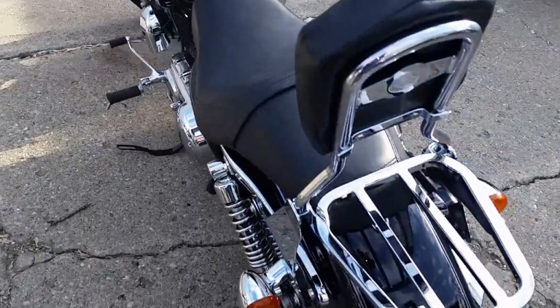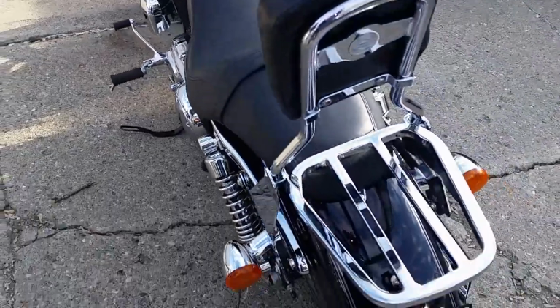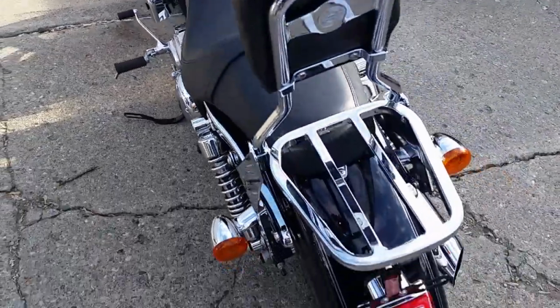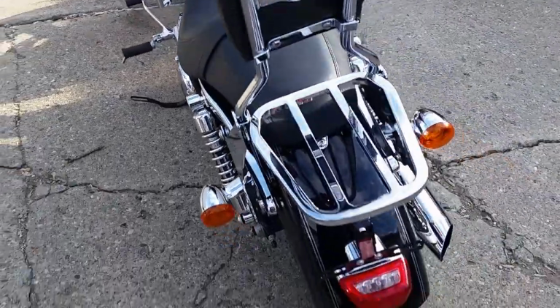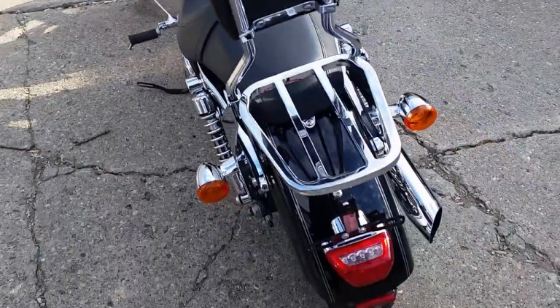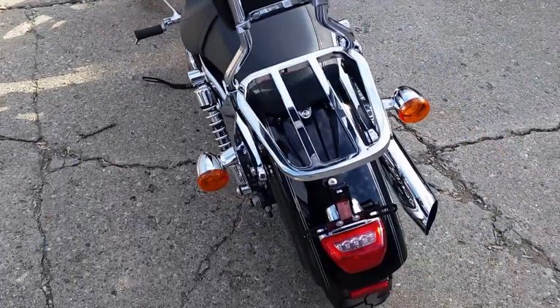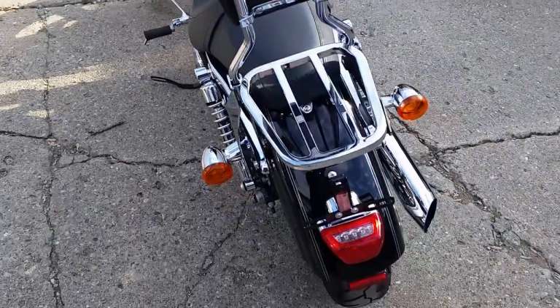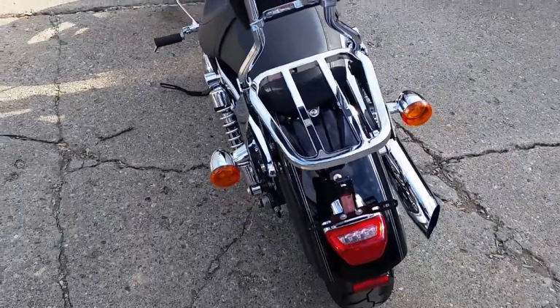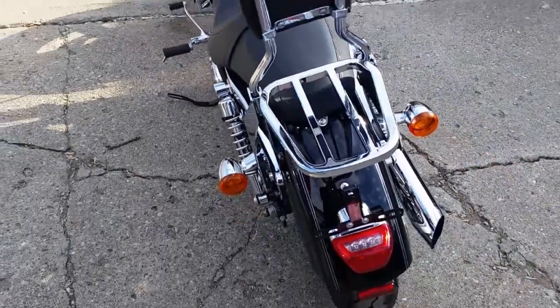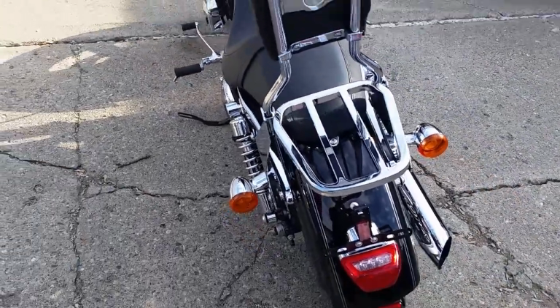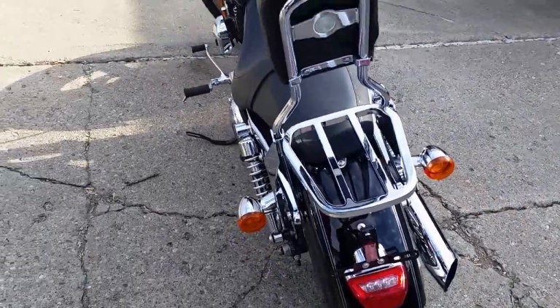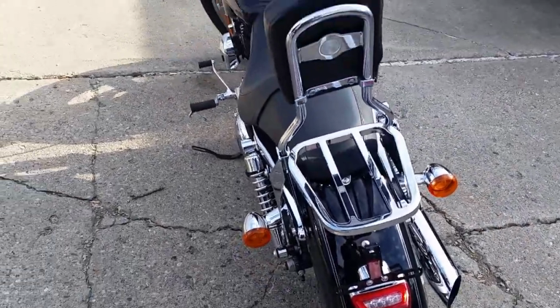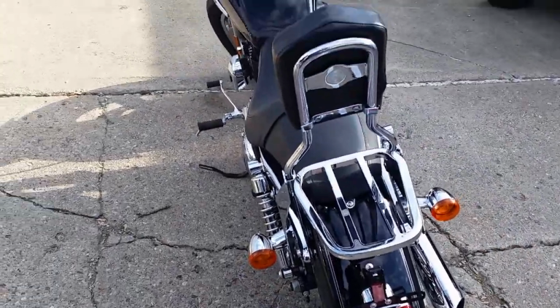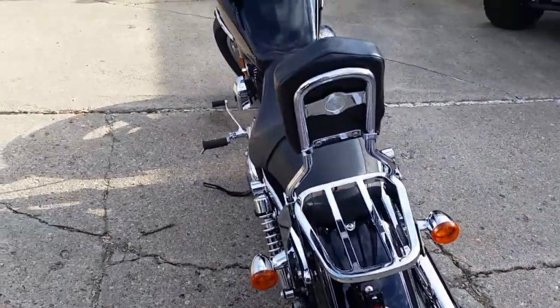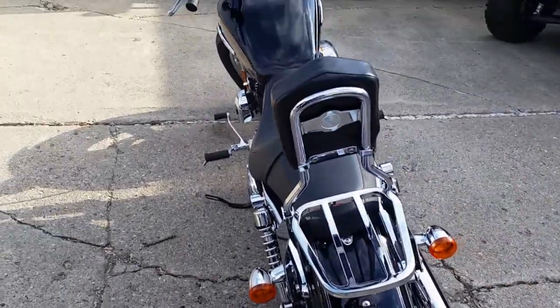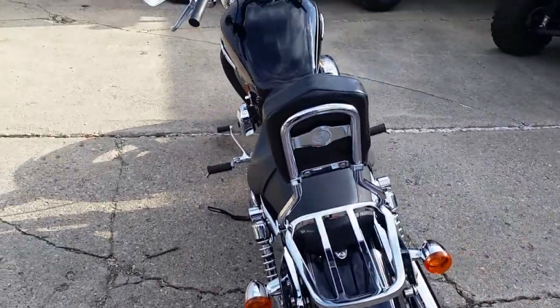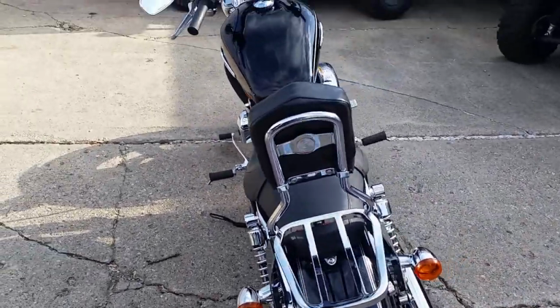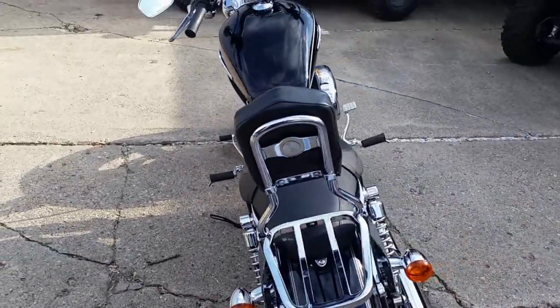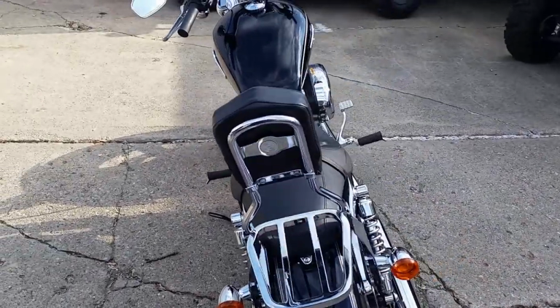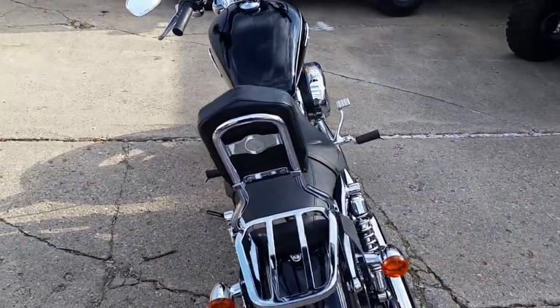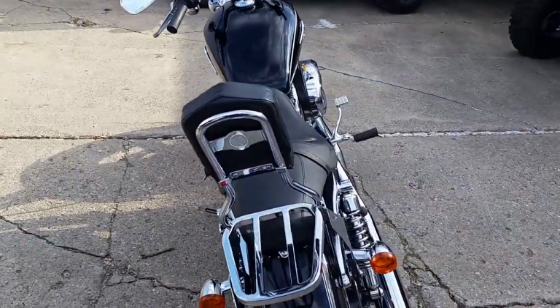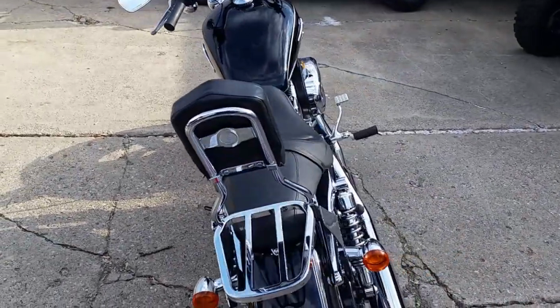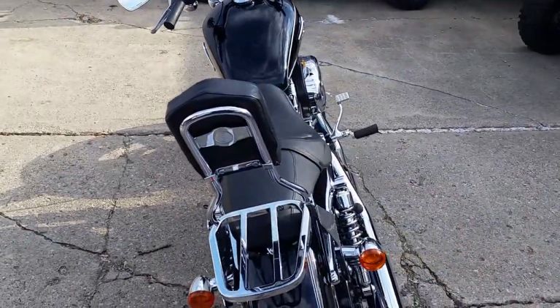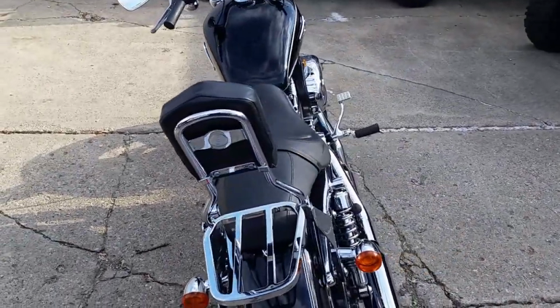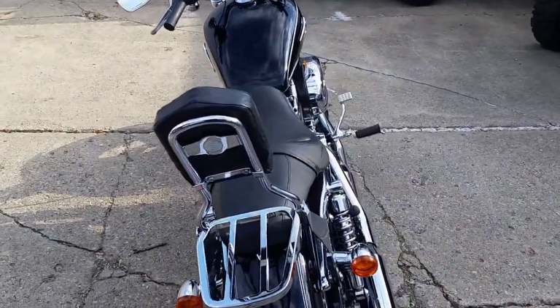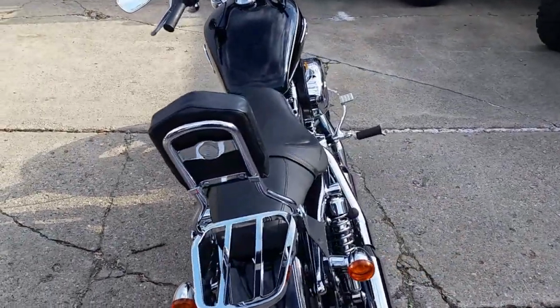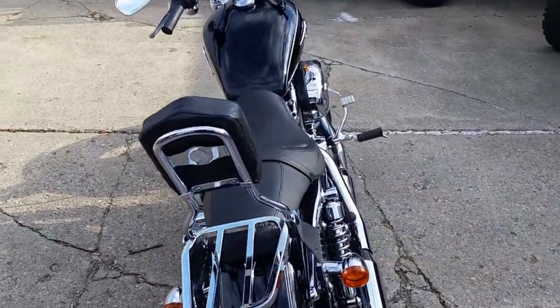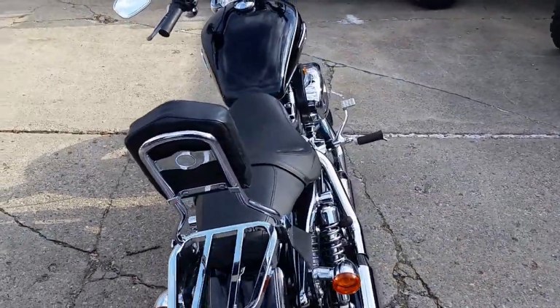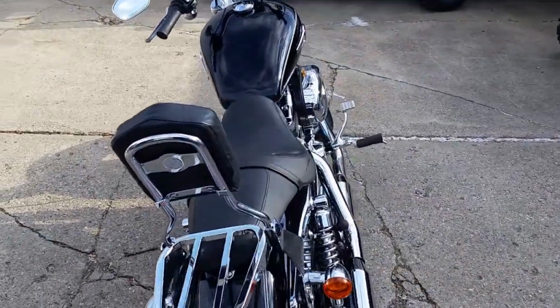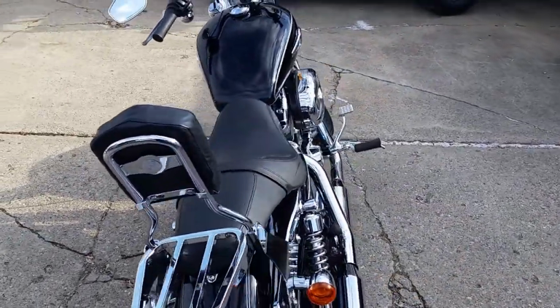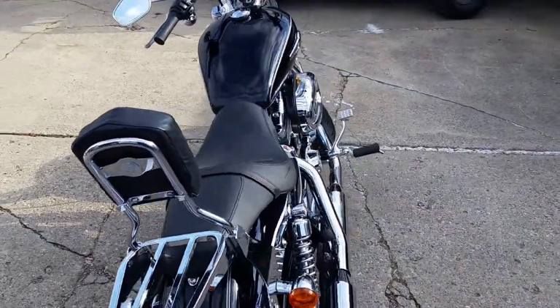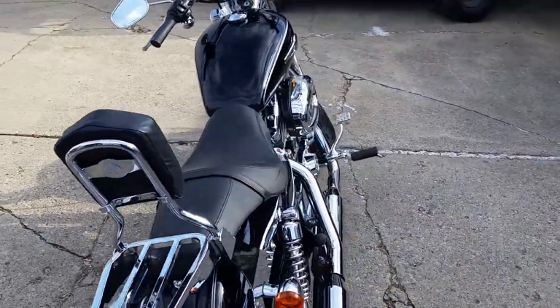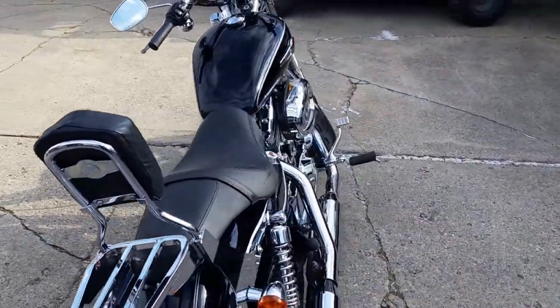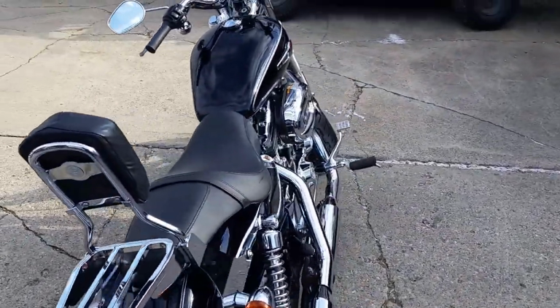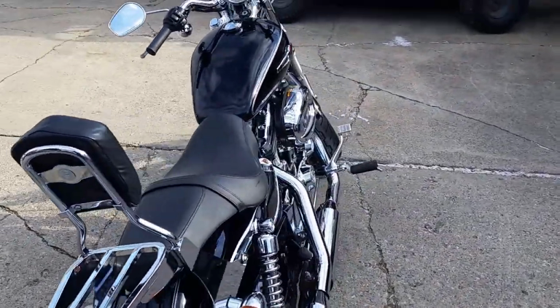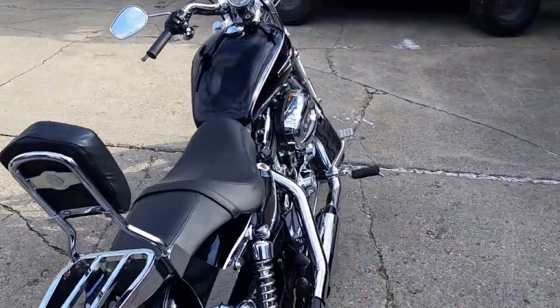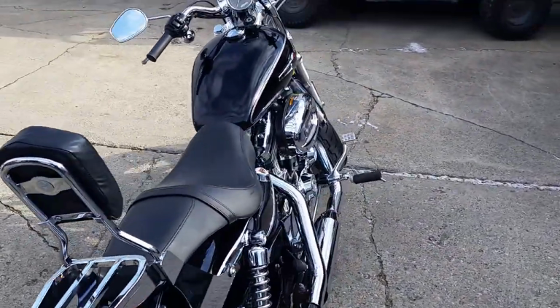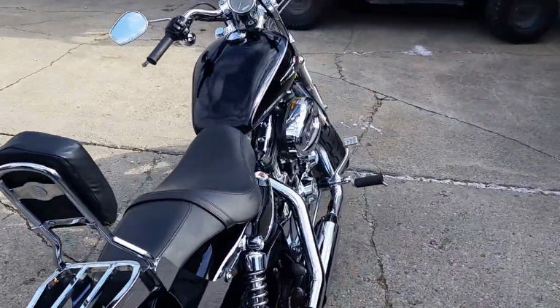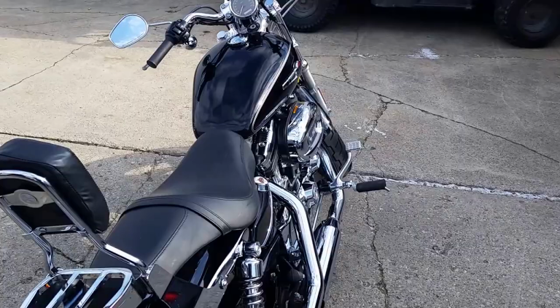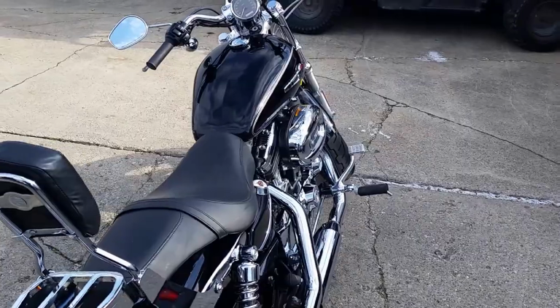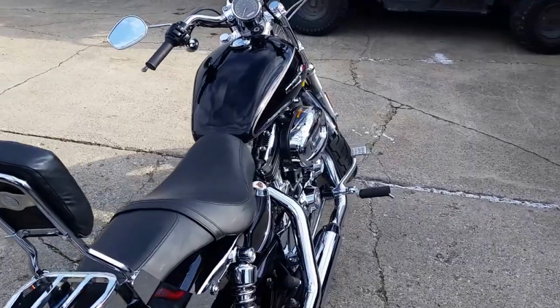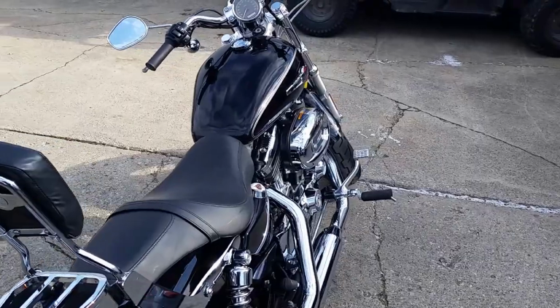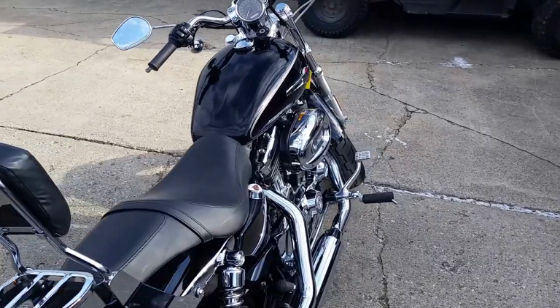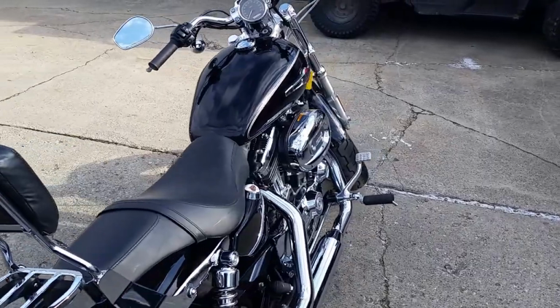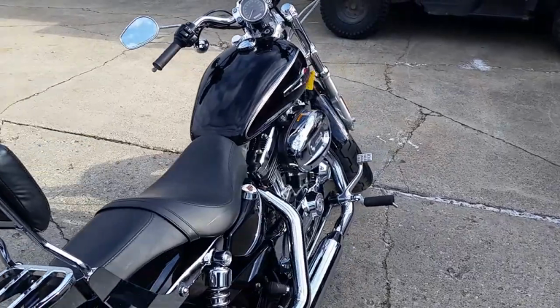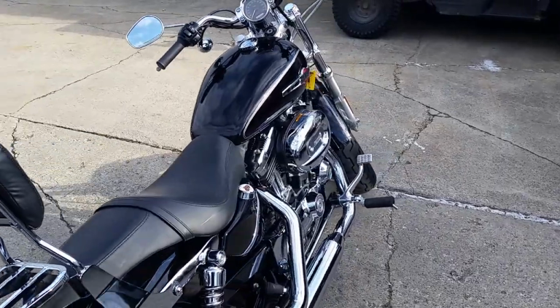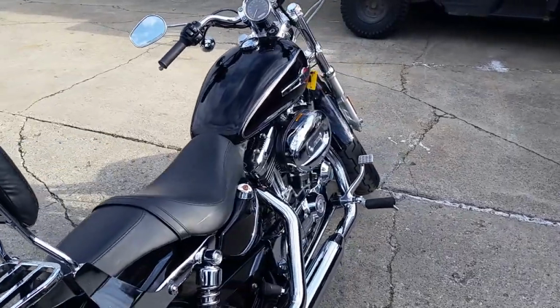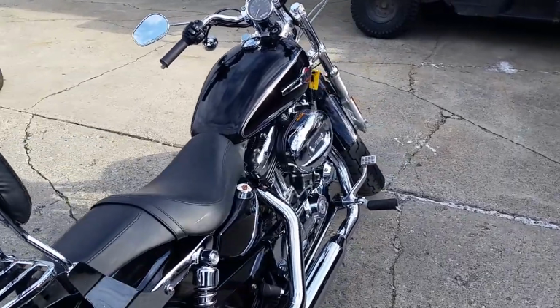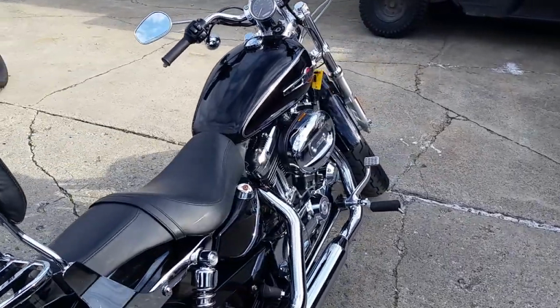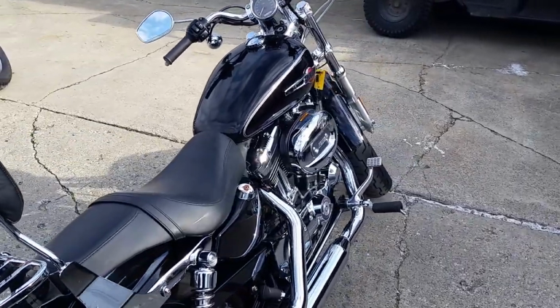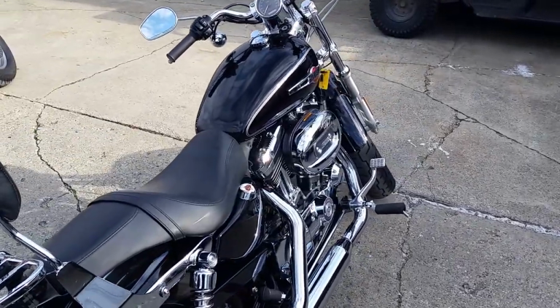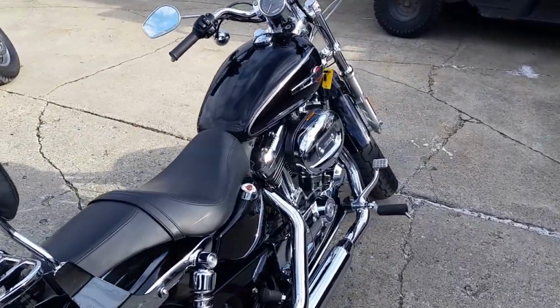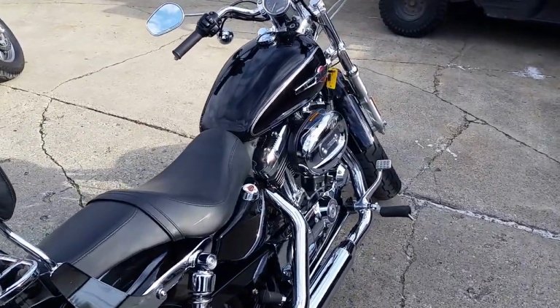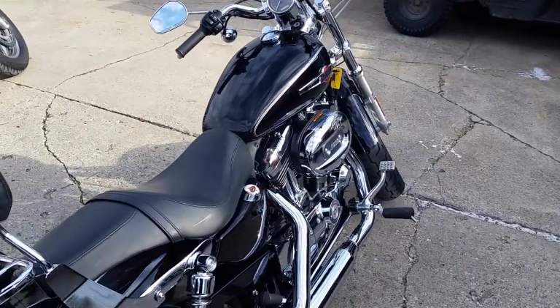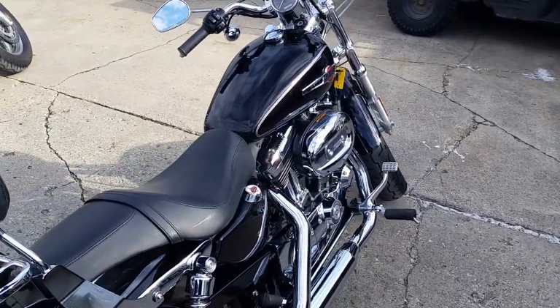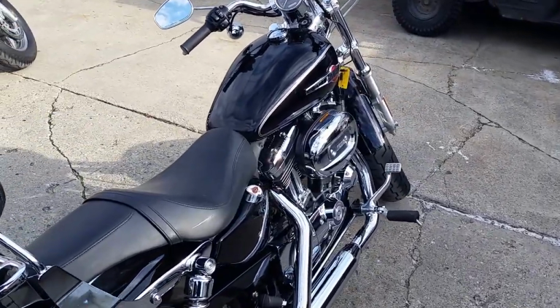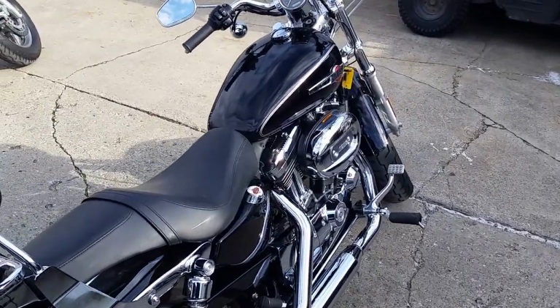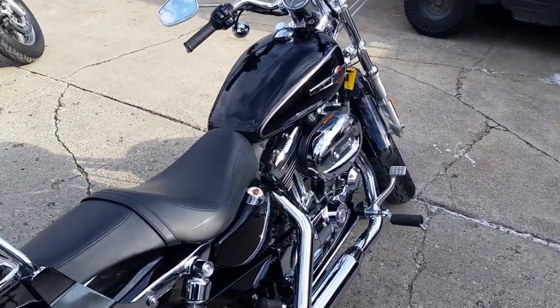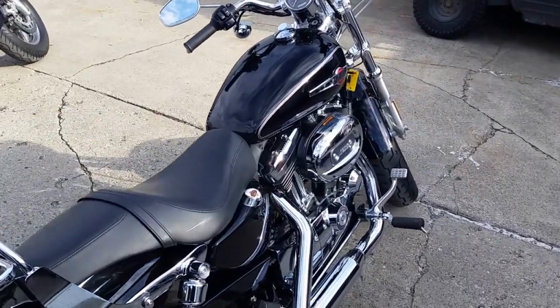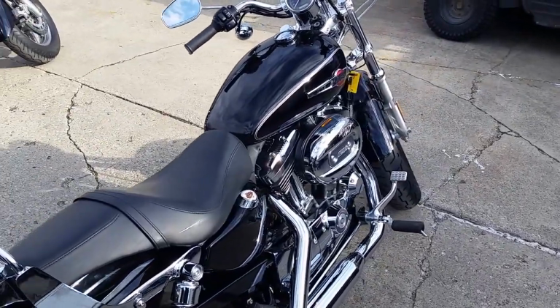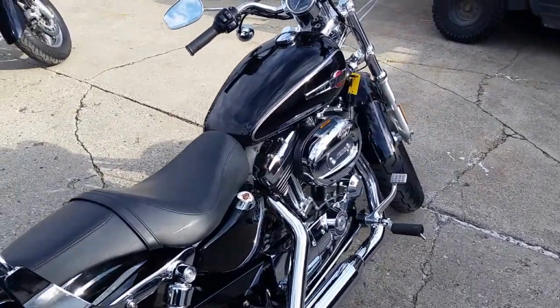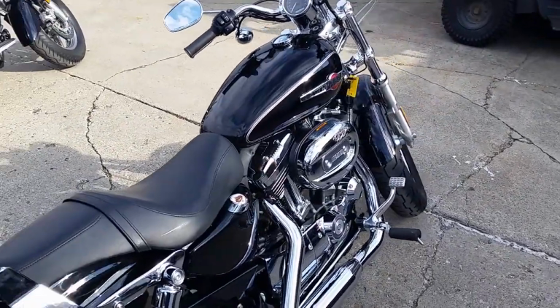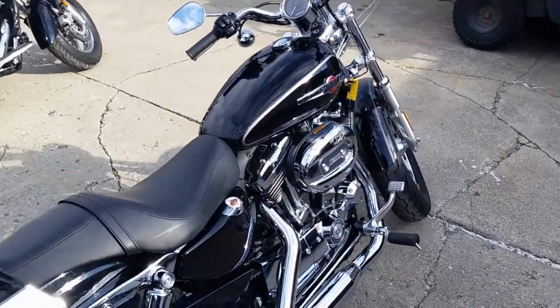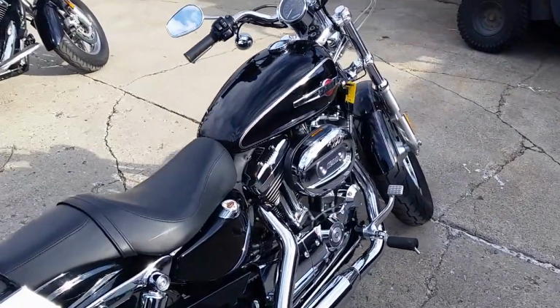Visit our website at ApprovalPowersports.com. Over 450 used bikes in our showroom. We got guaranteed financing.